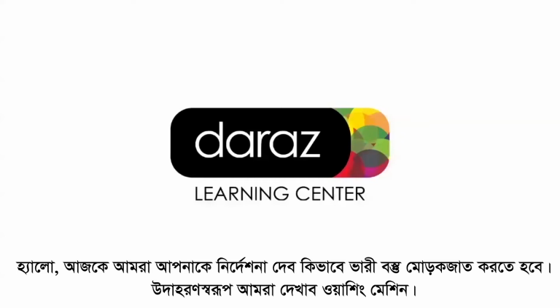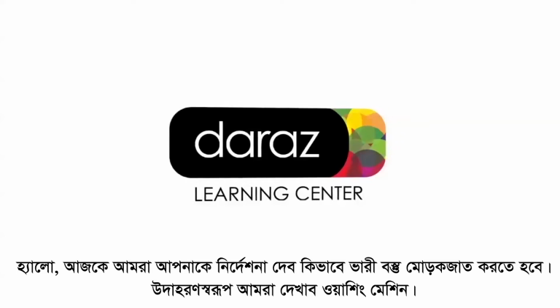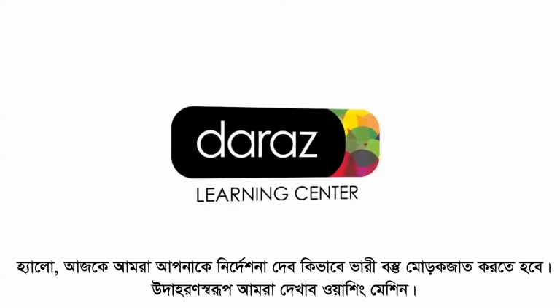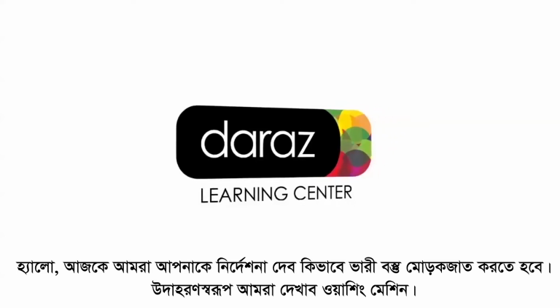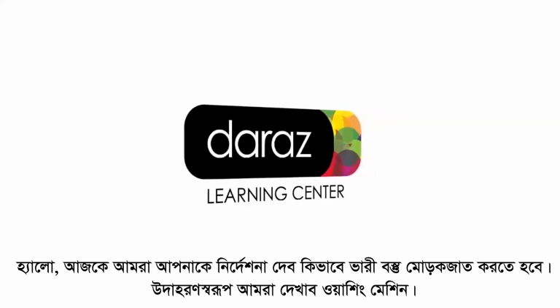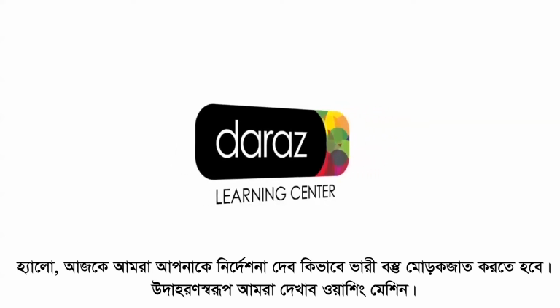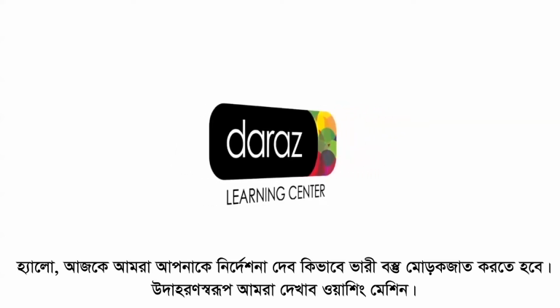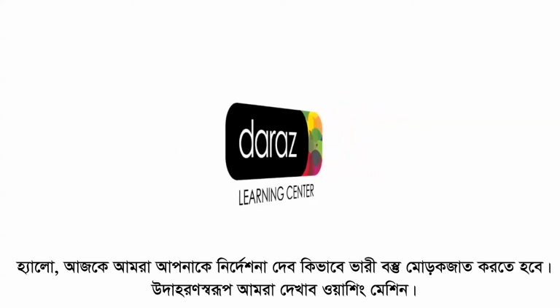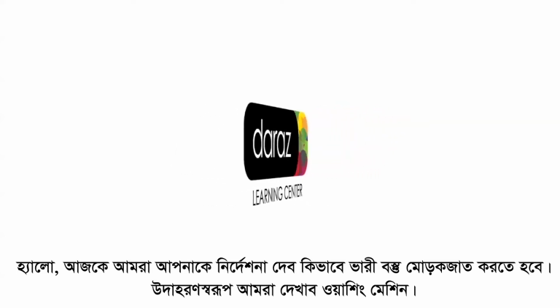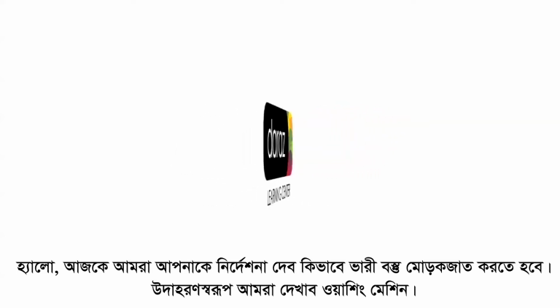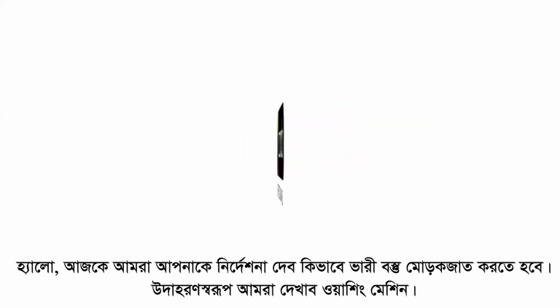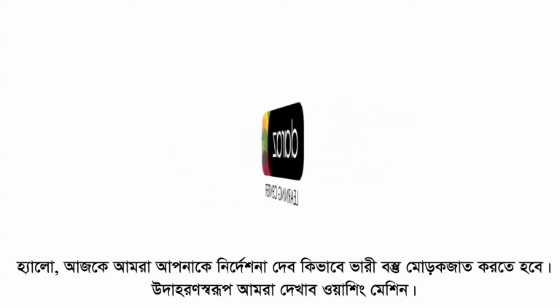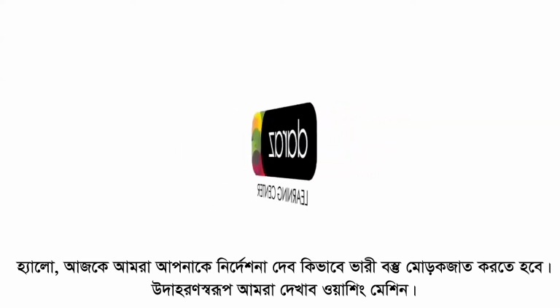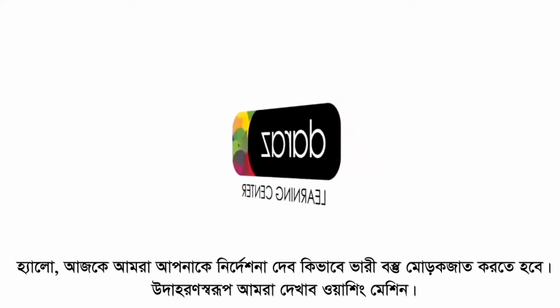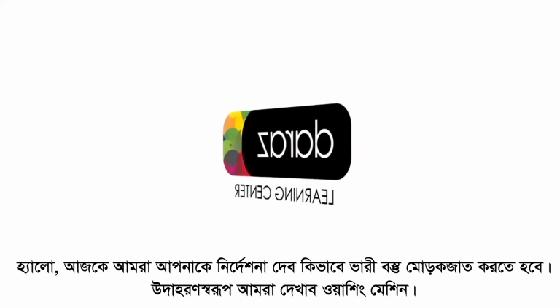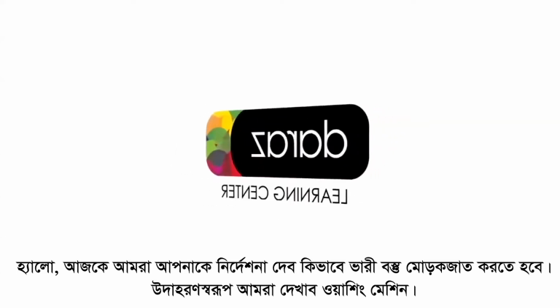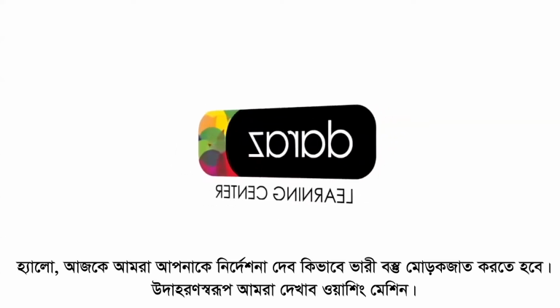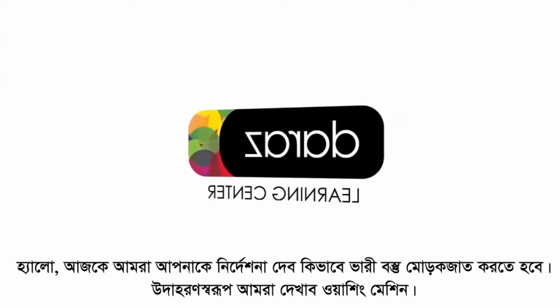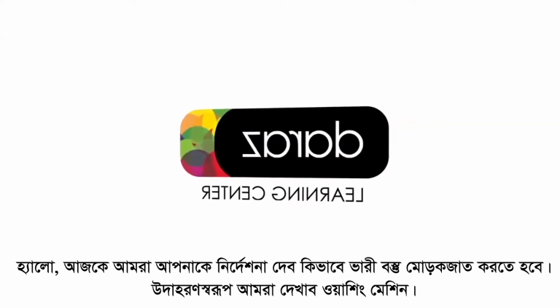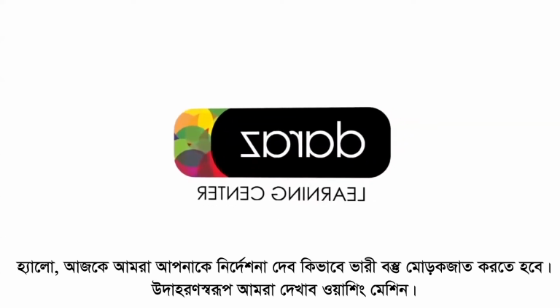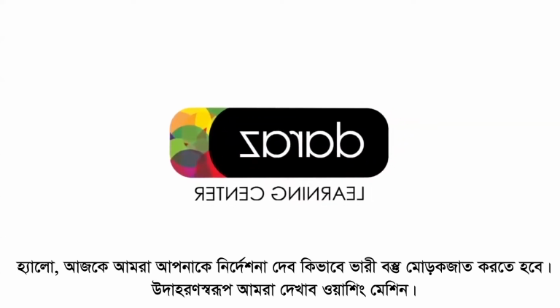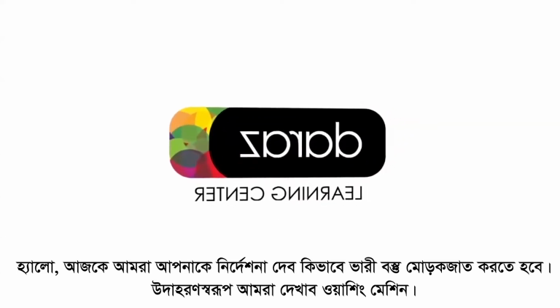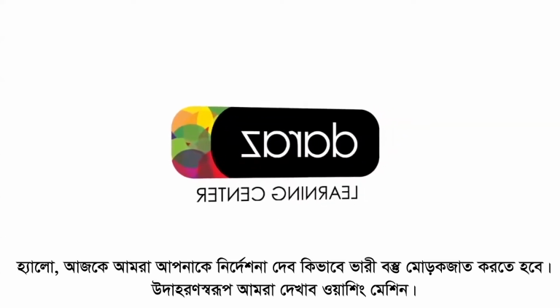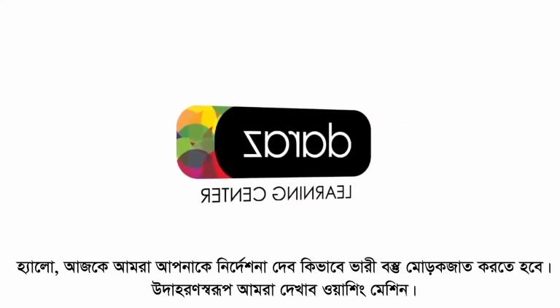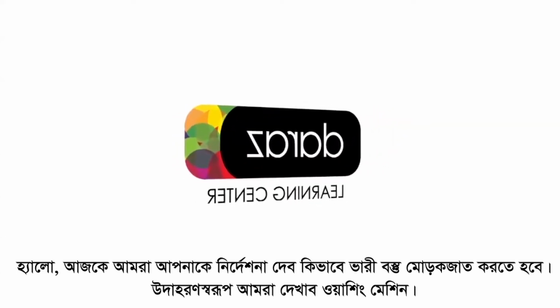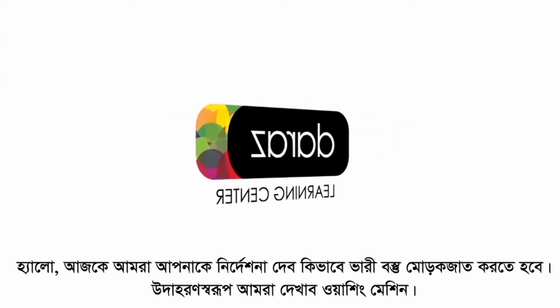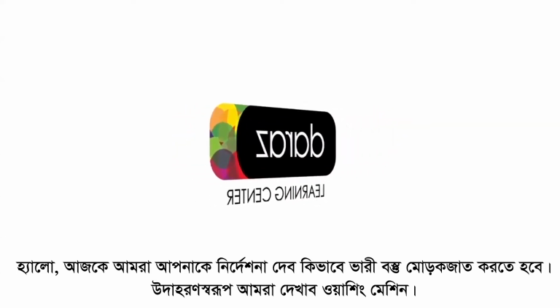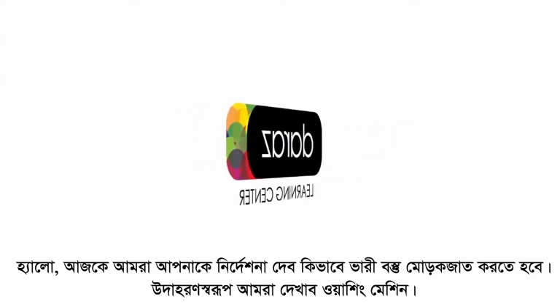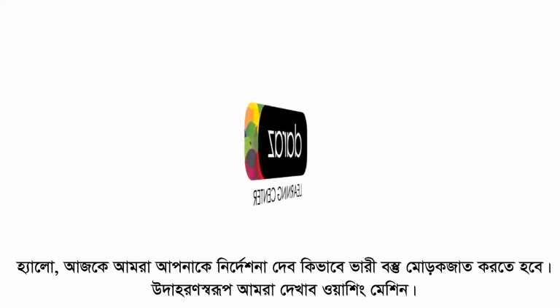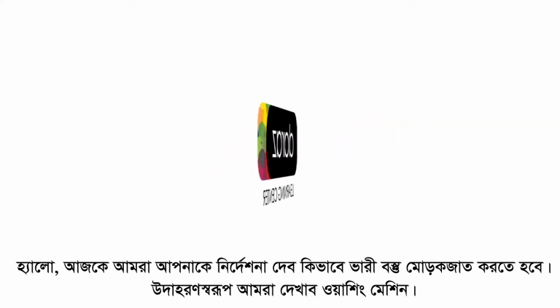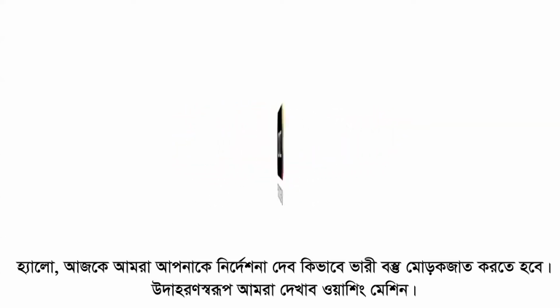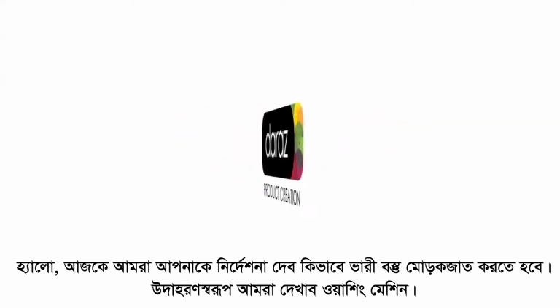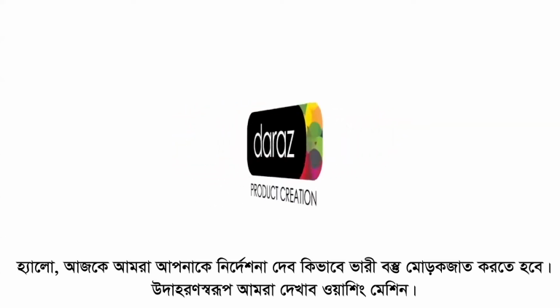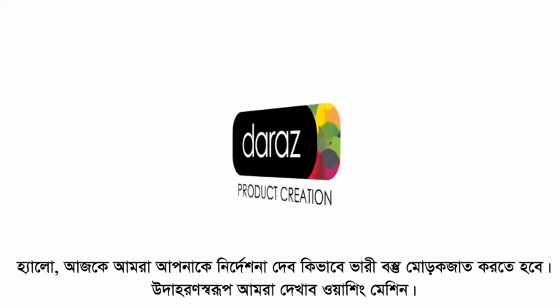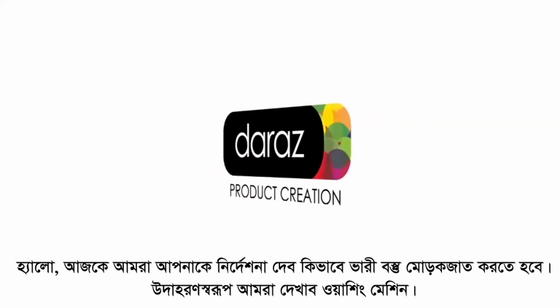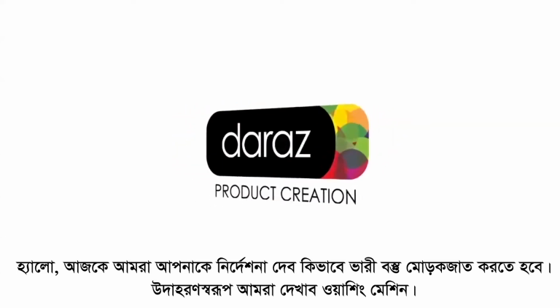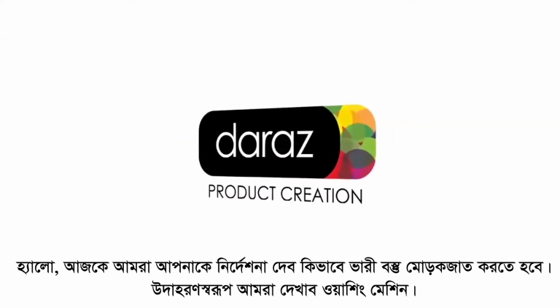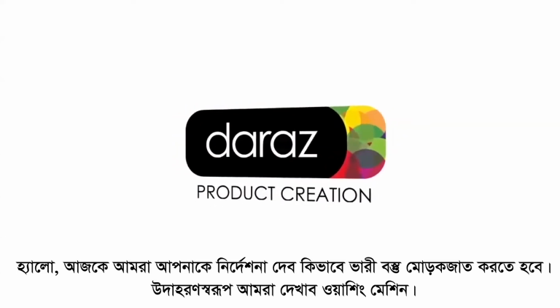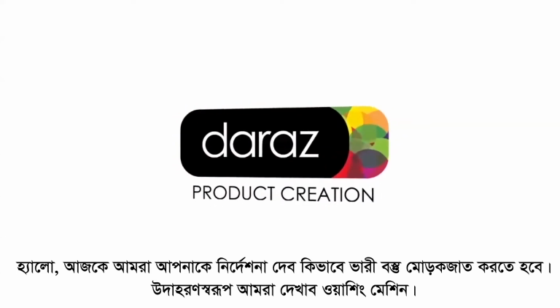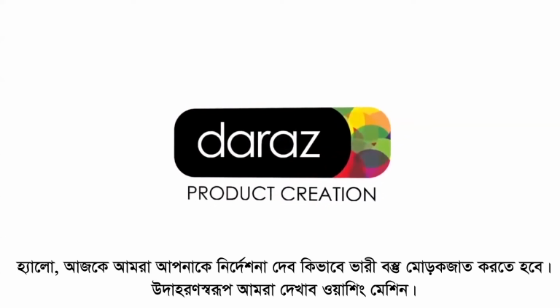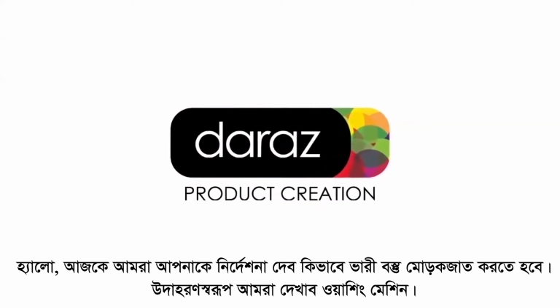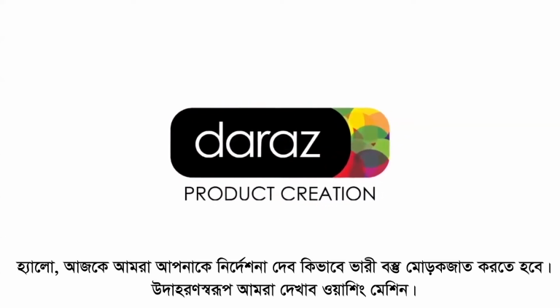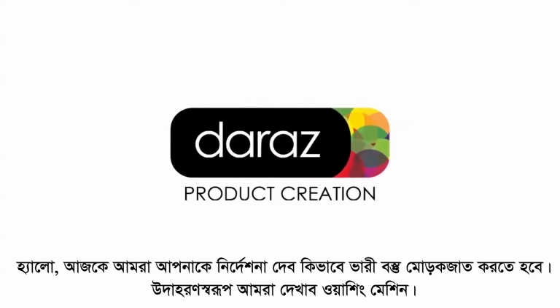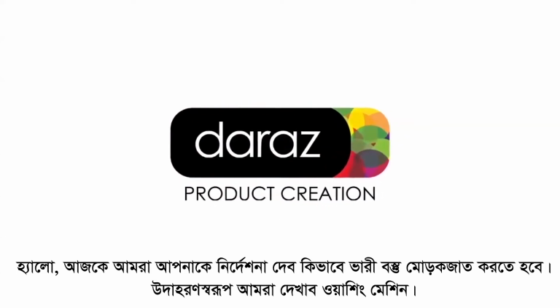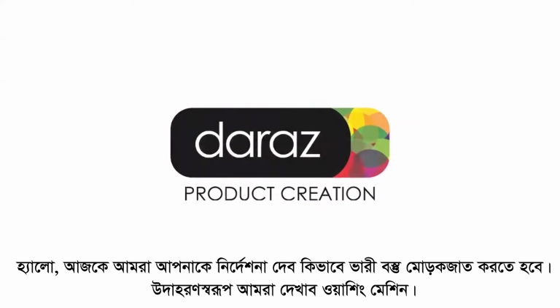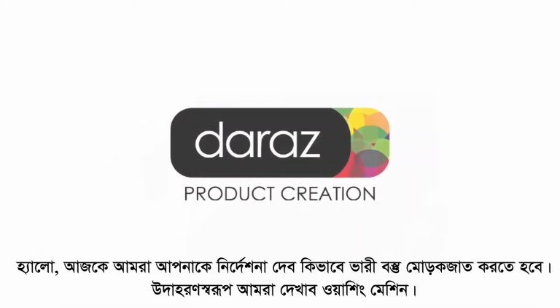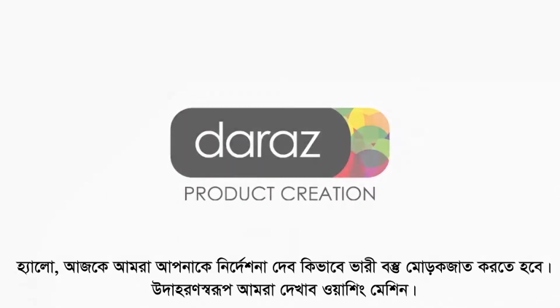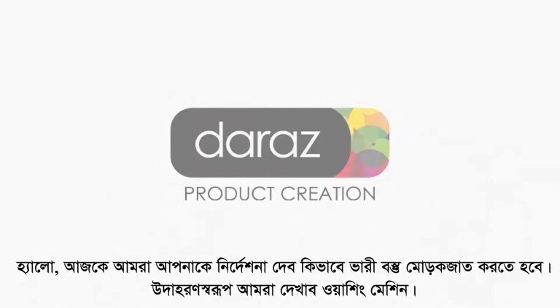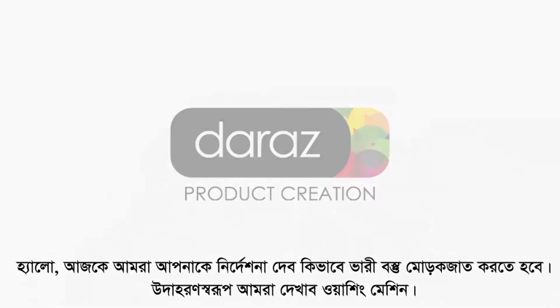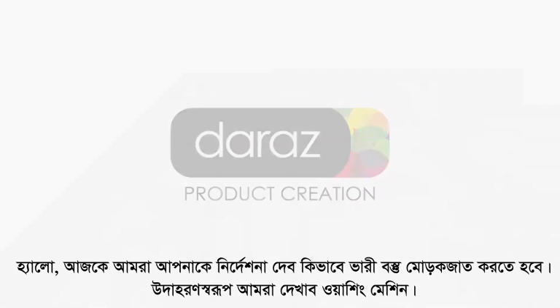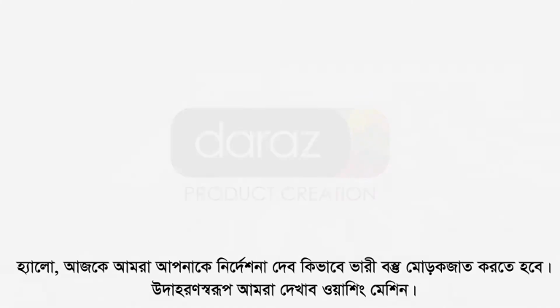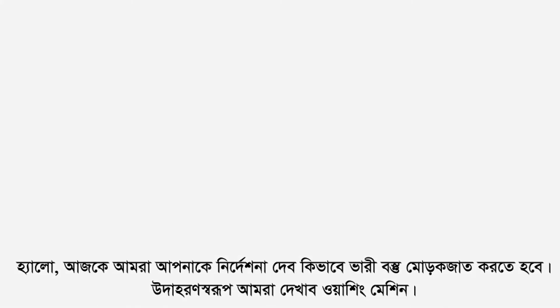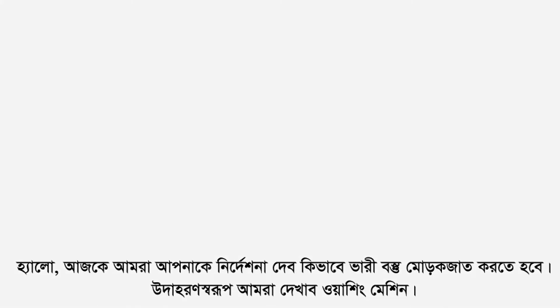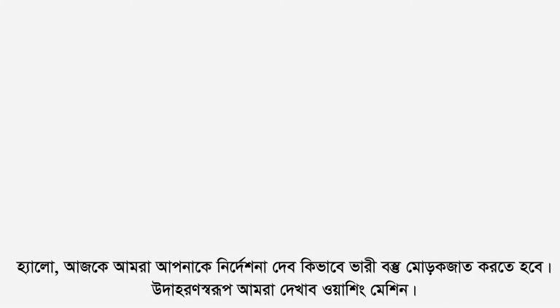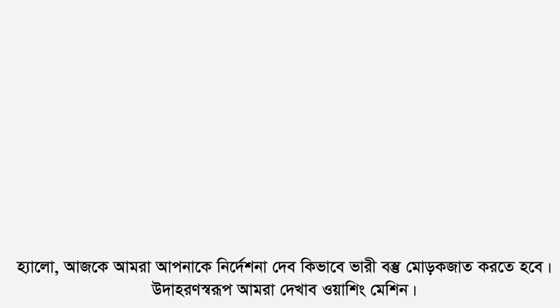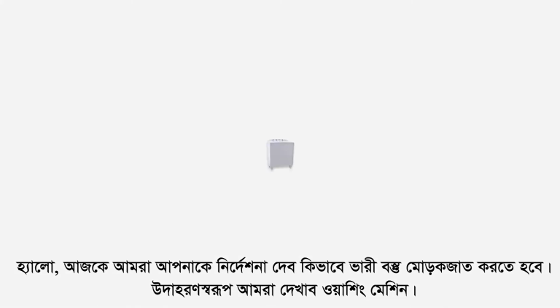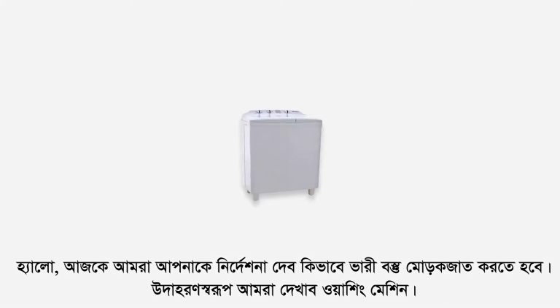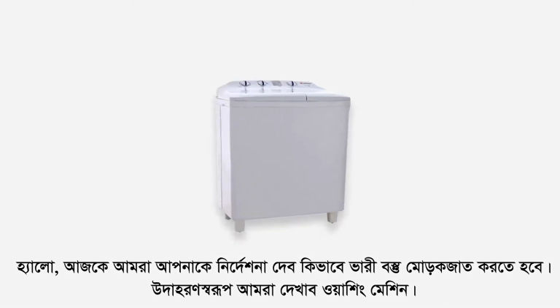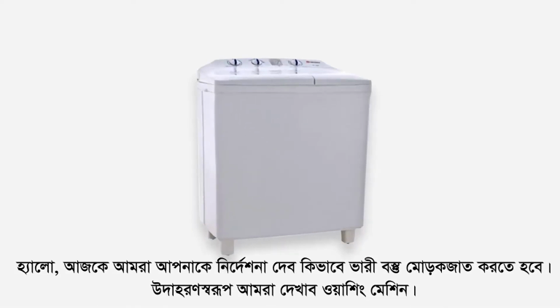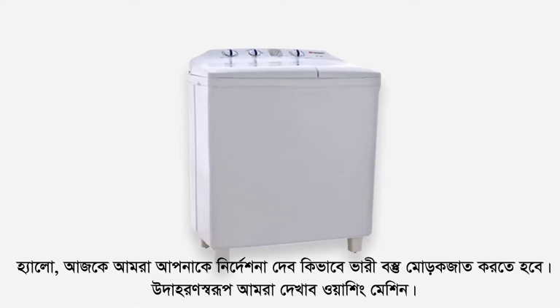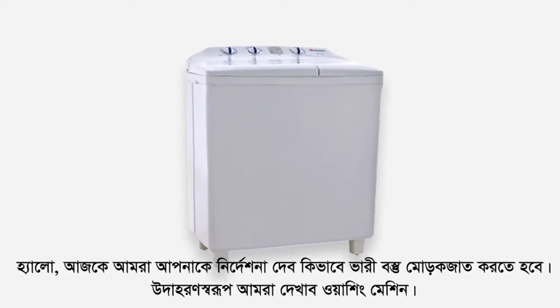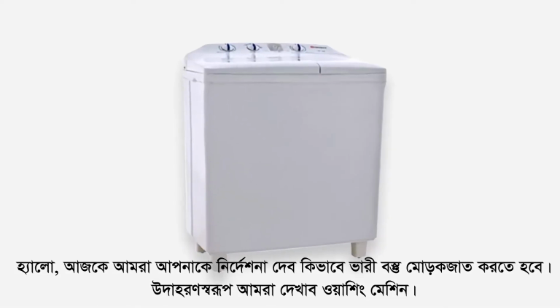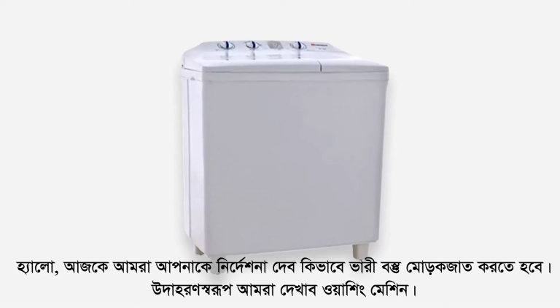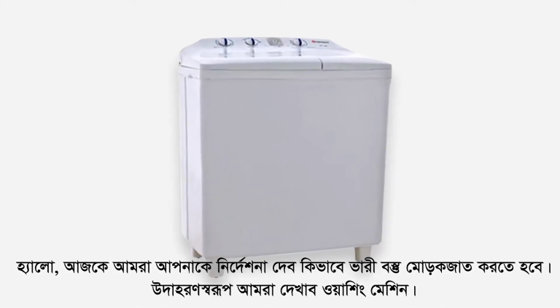Hello, today we will guide you regarding the packaging steps of a bulky item with the example of a washing machine.